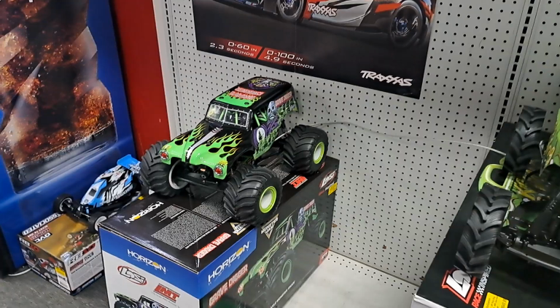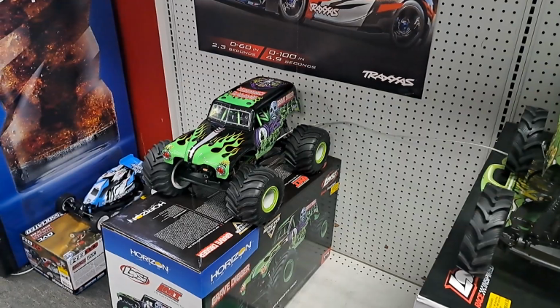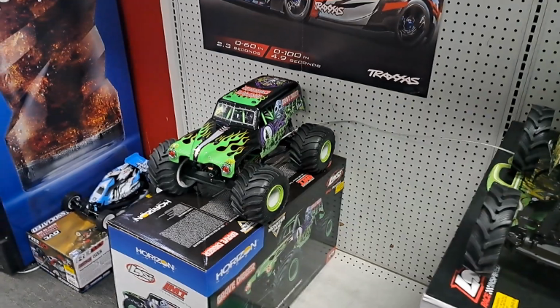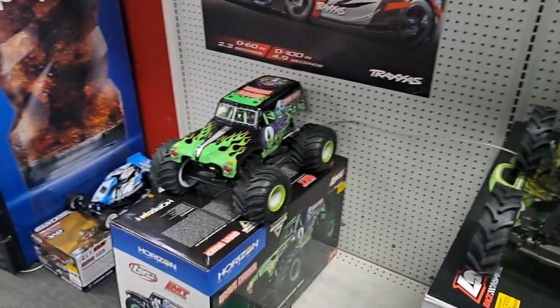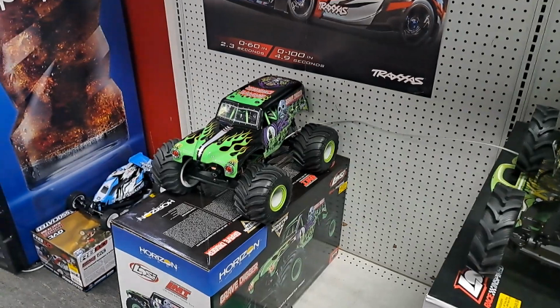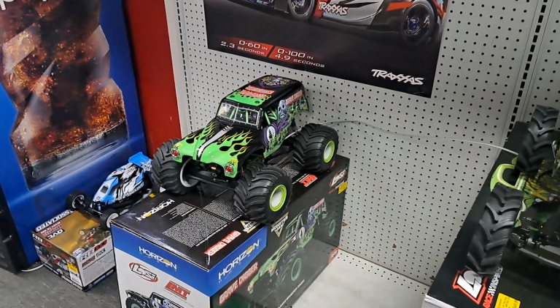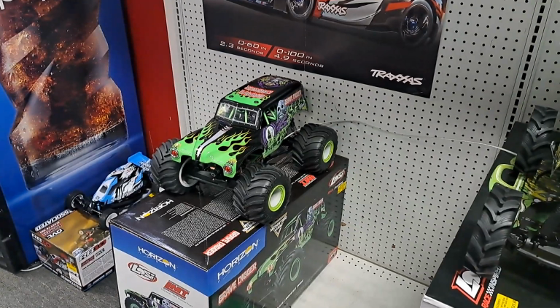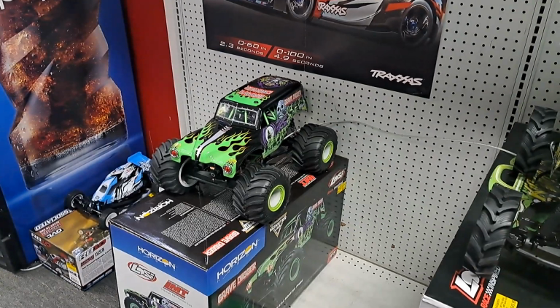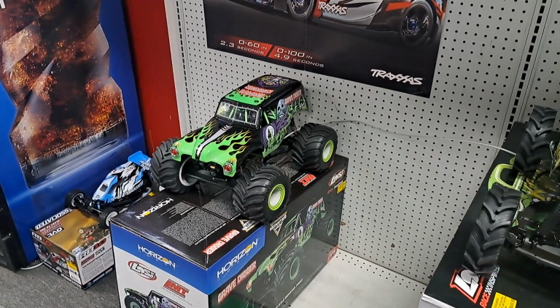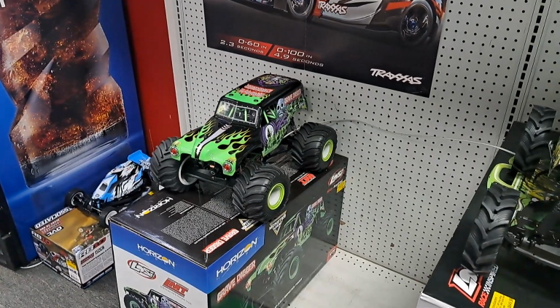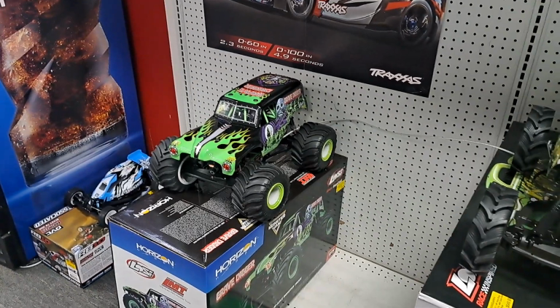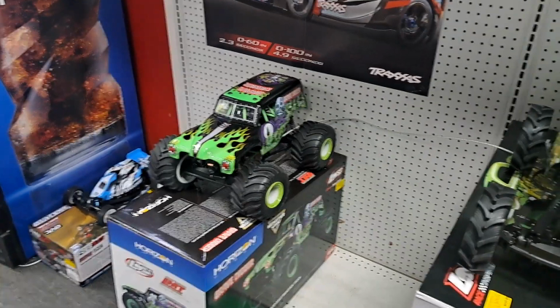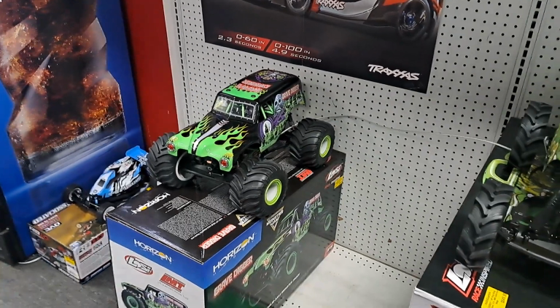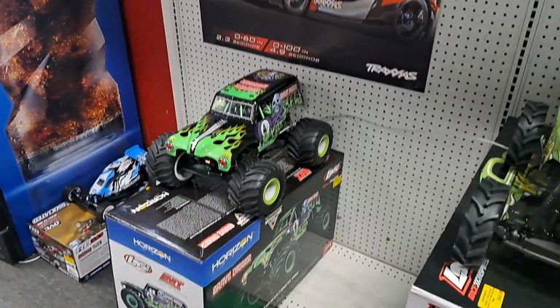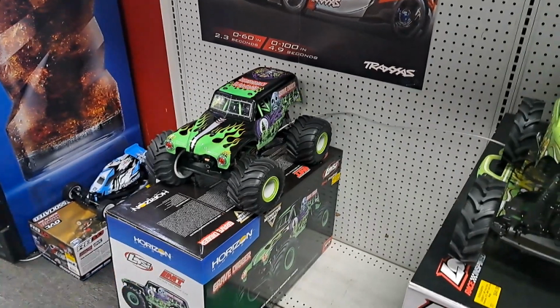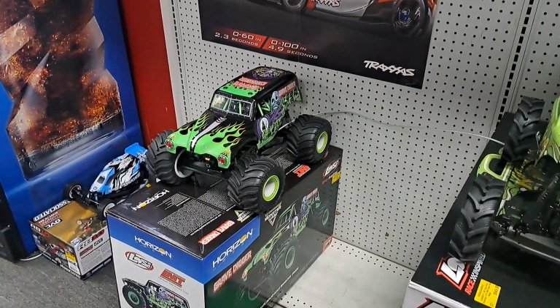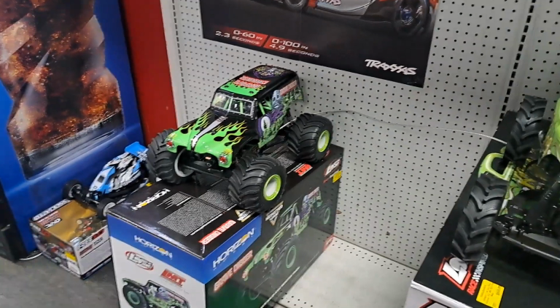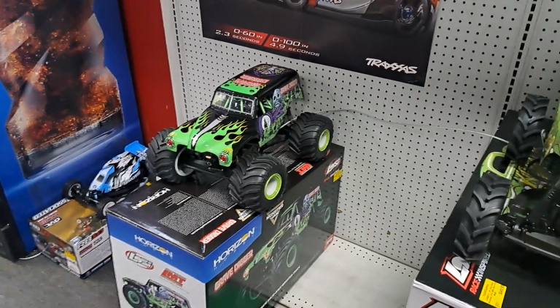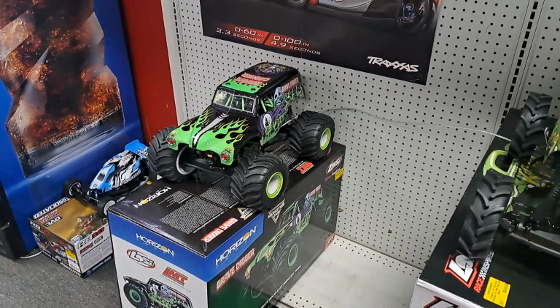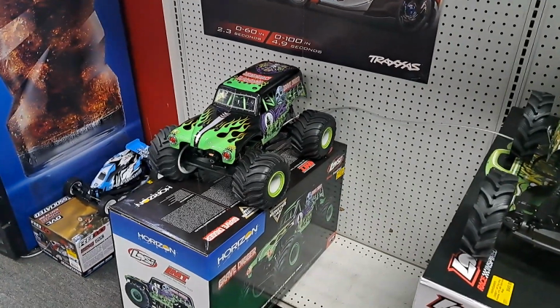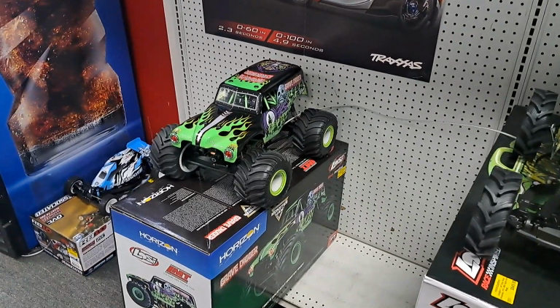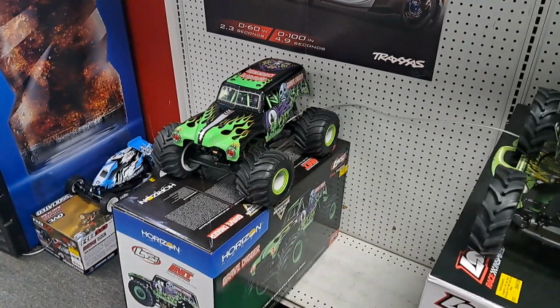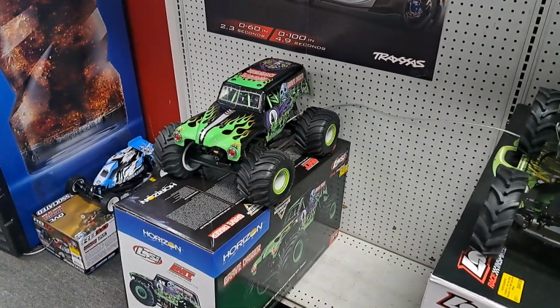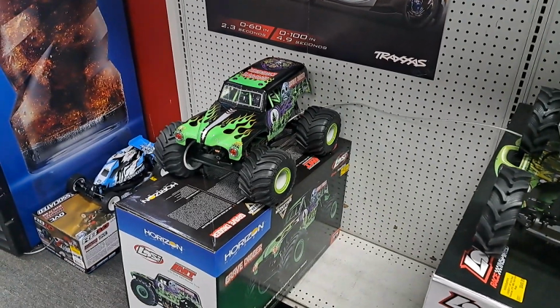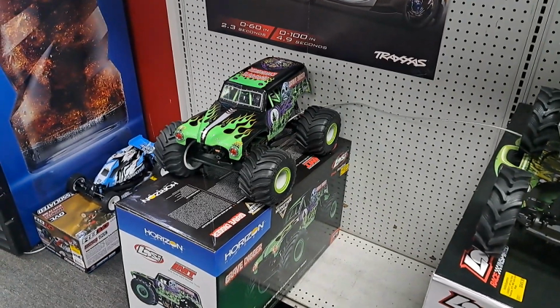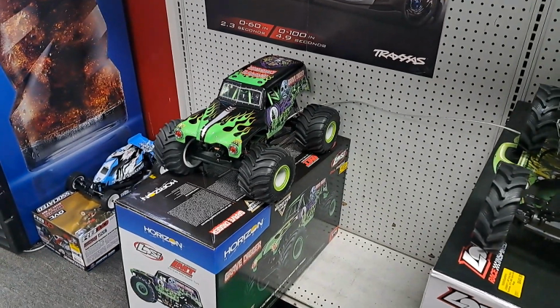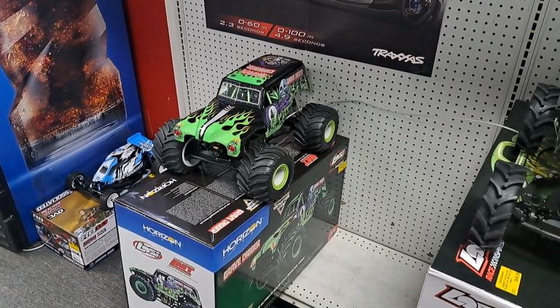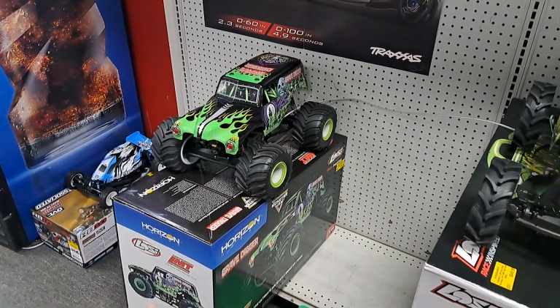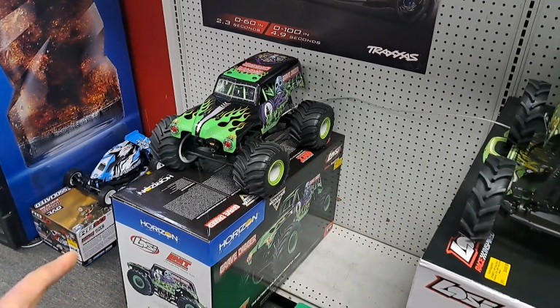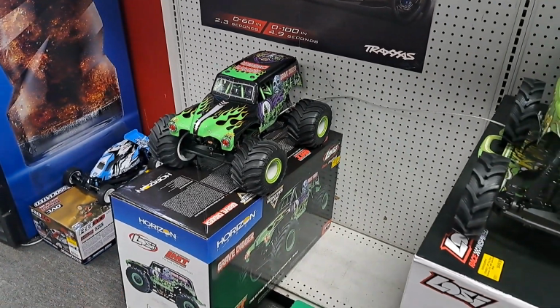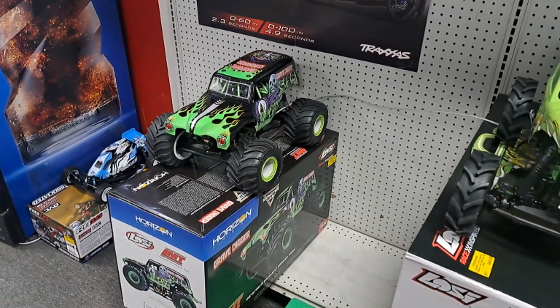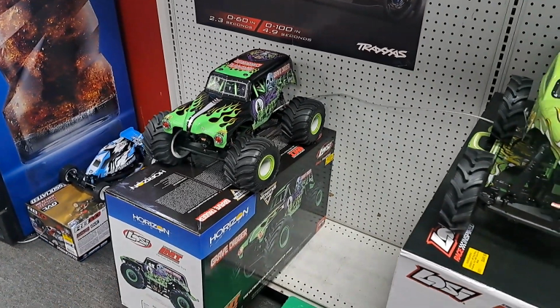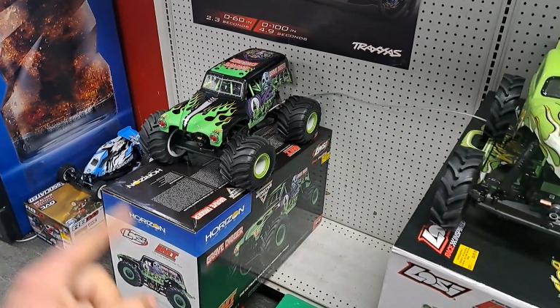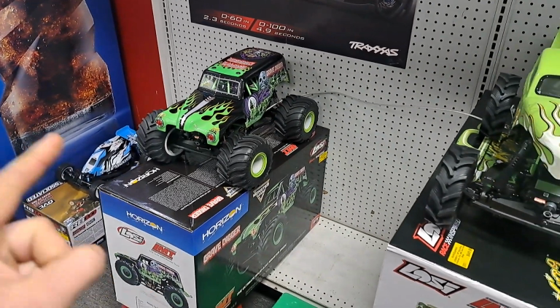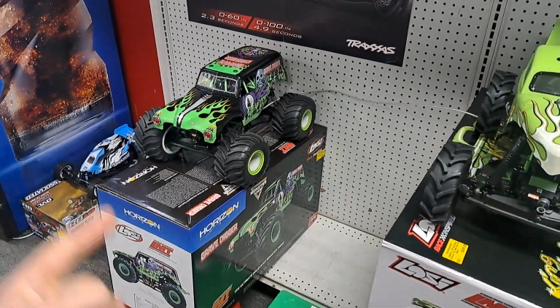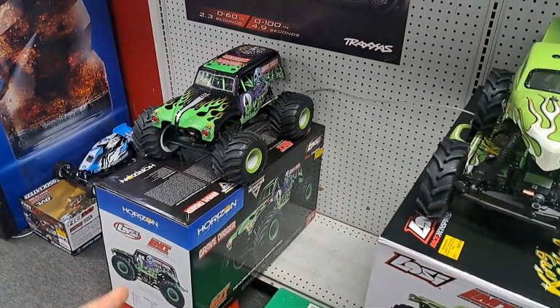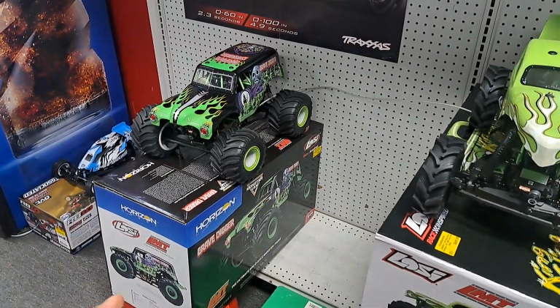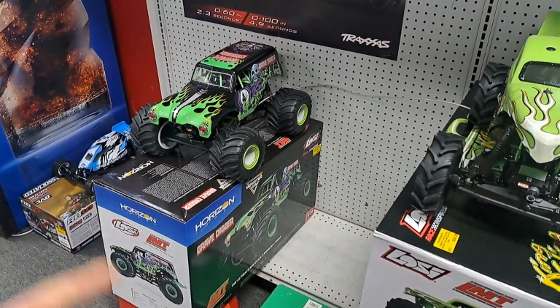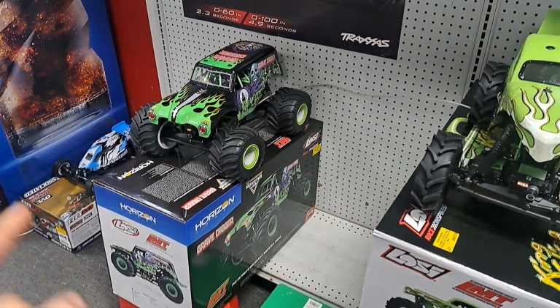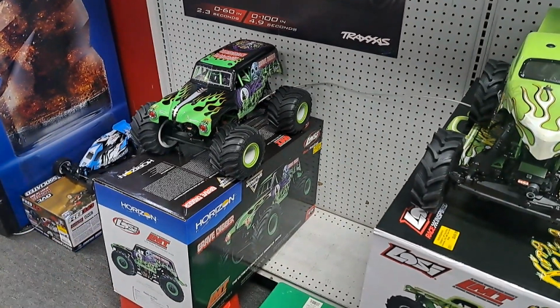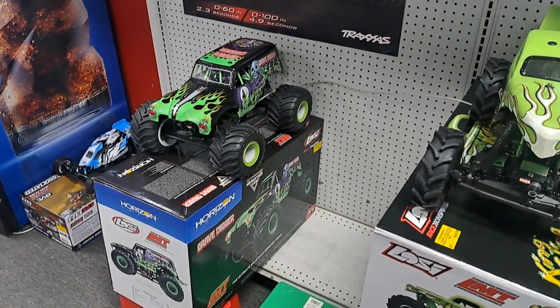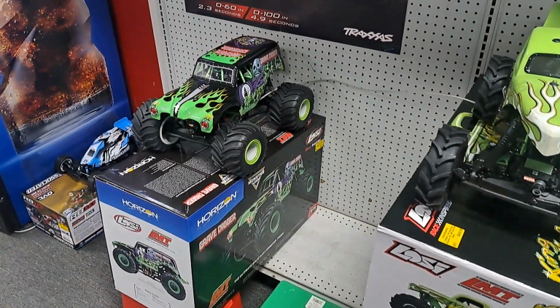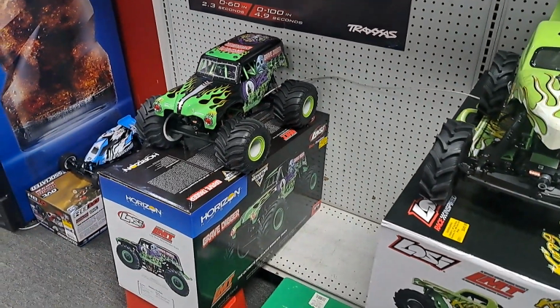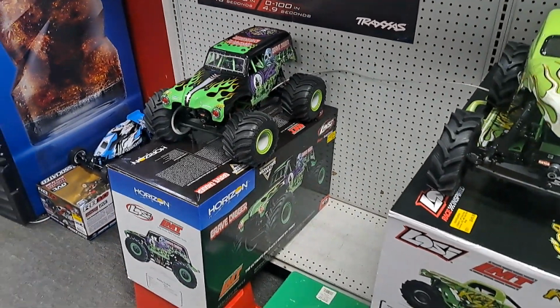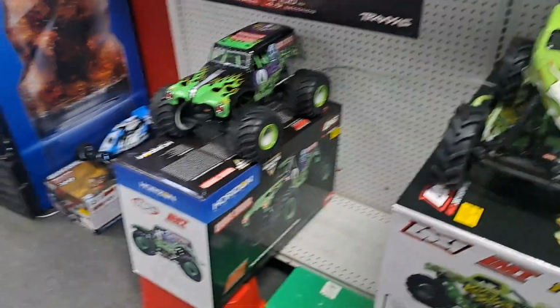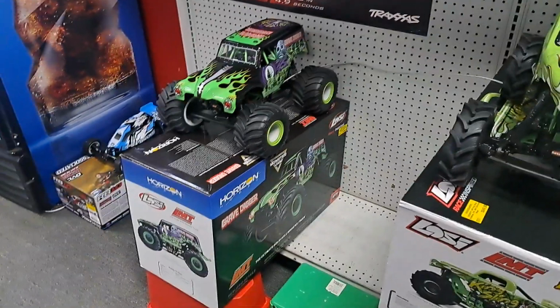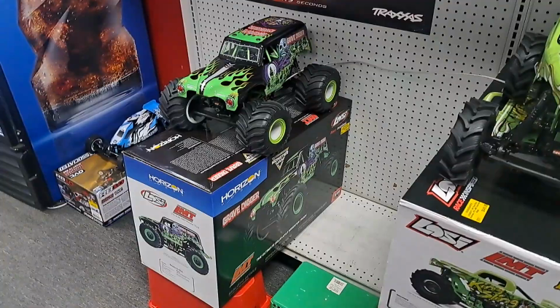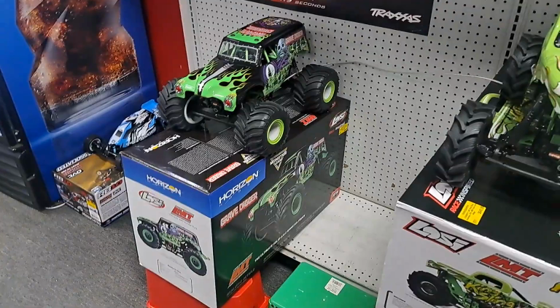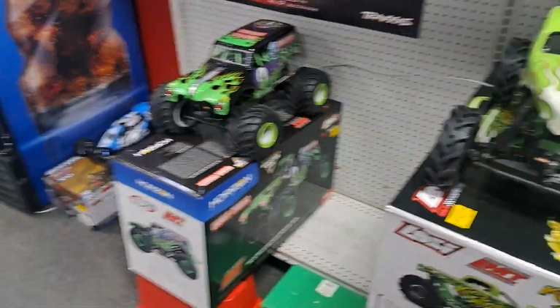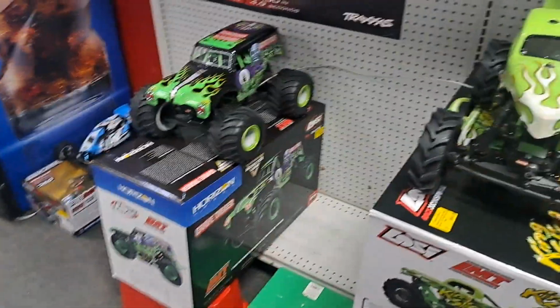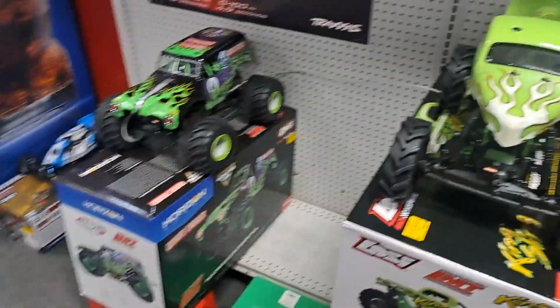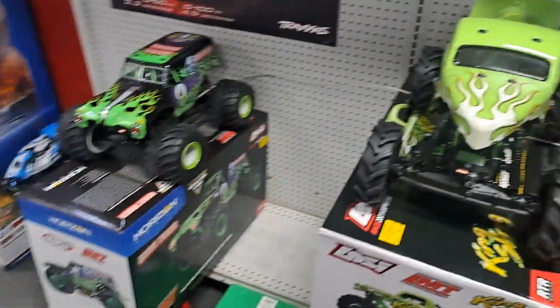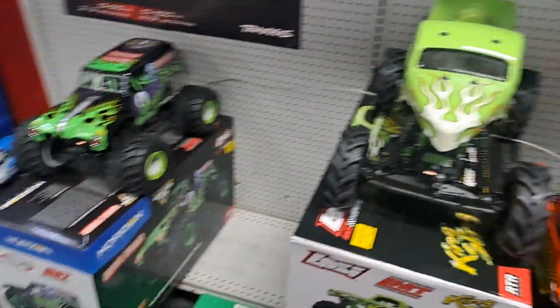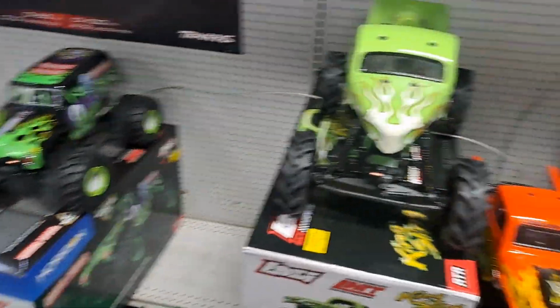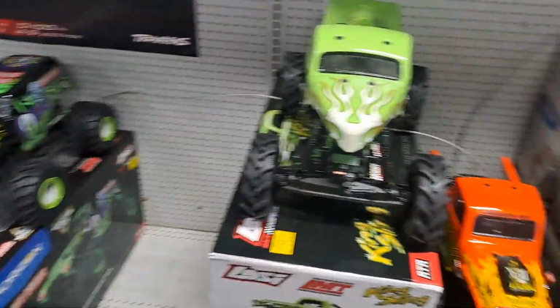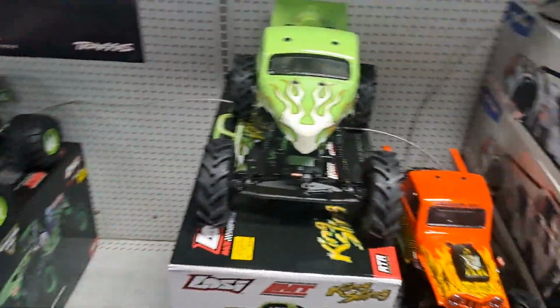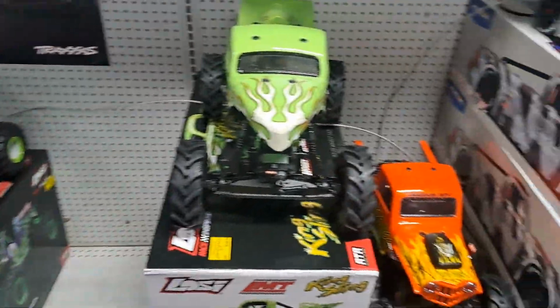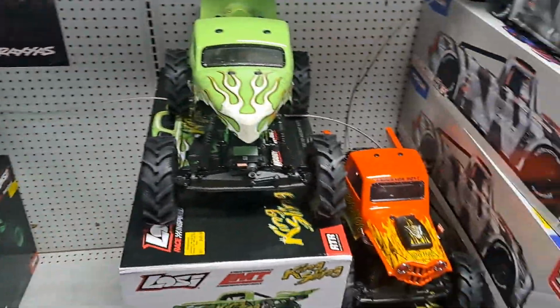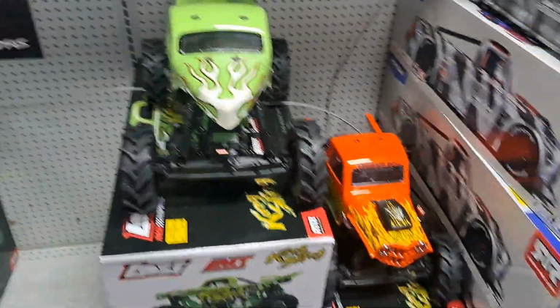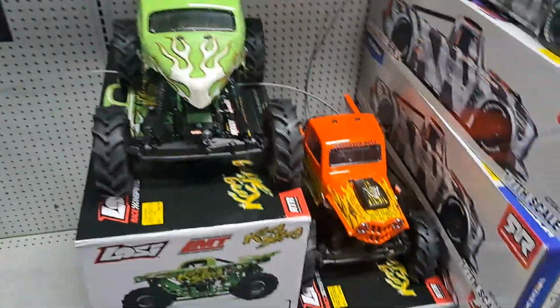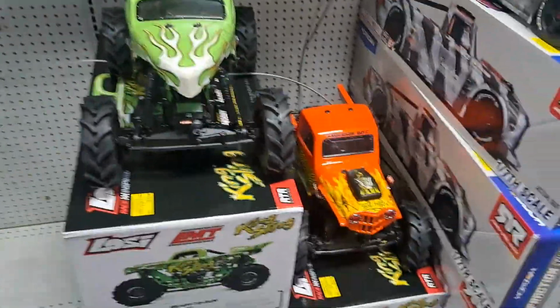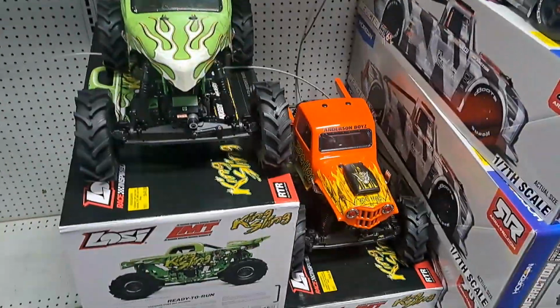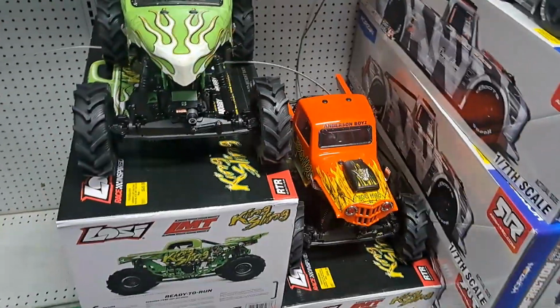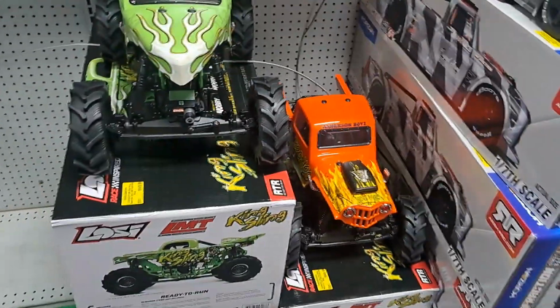What's up guys? It's Nezzy. I'm down at Hobby Quarters in Foxborough. Come check their store out, and I figured I'd give you a little tour.